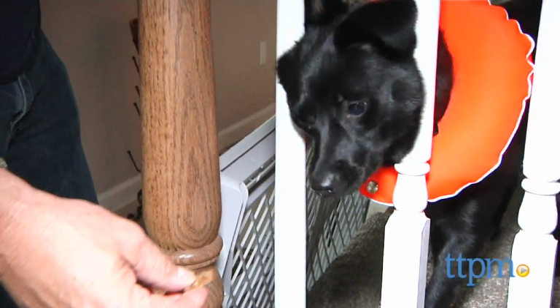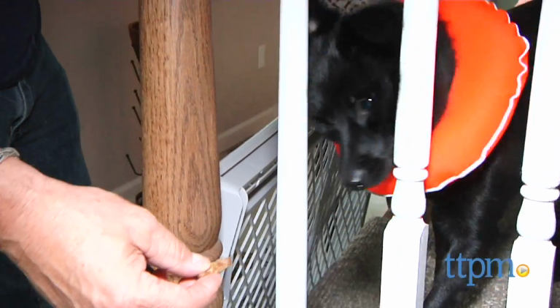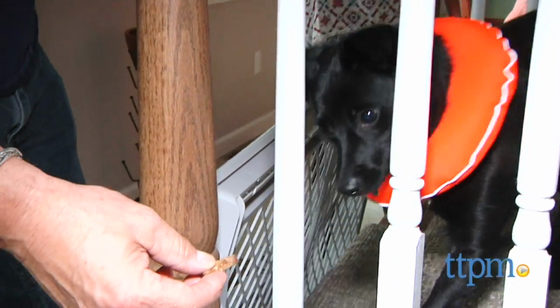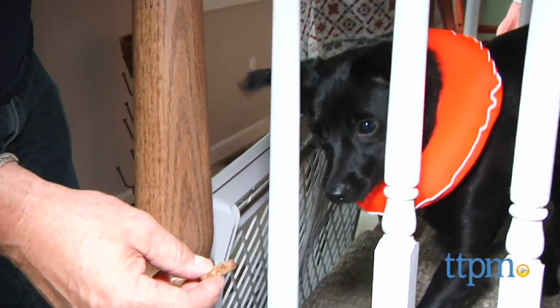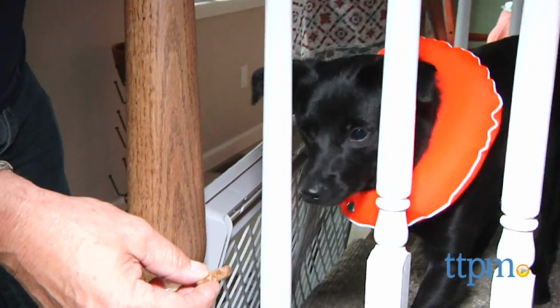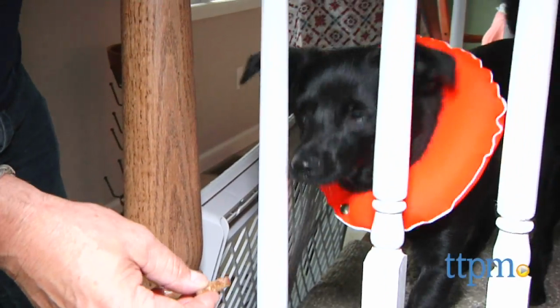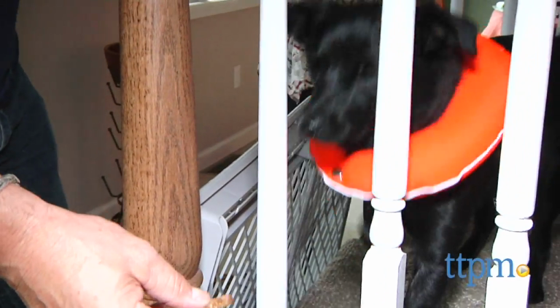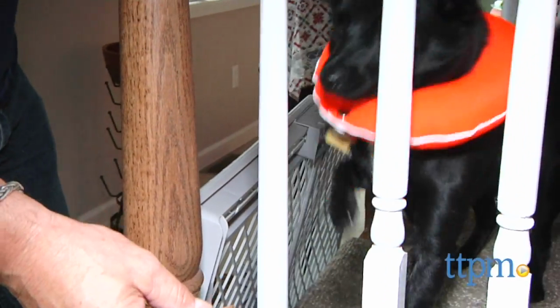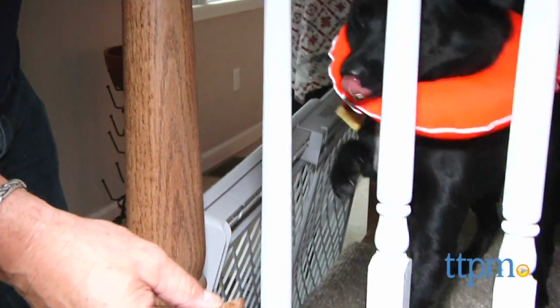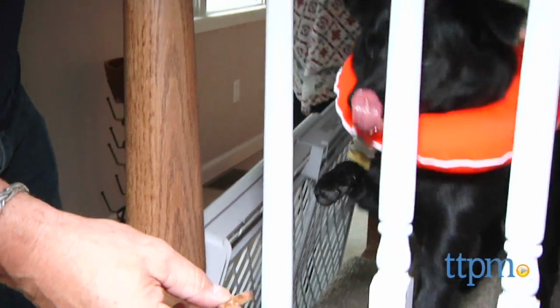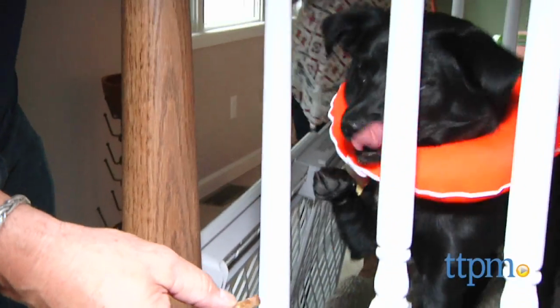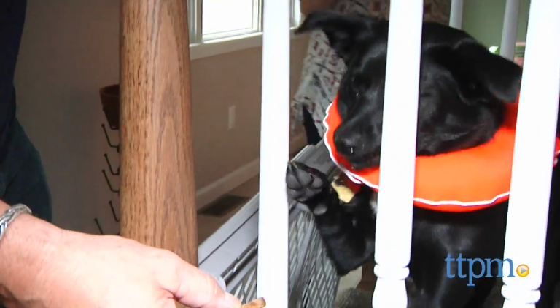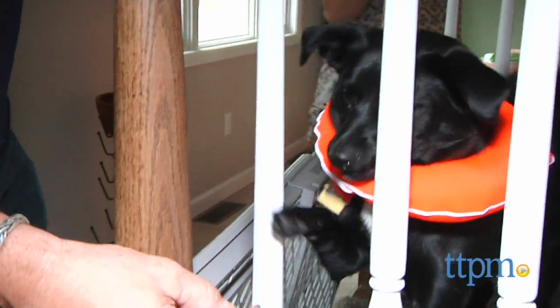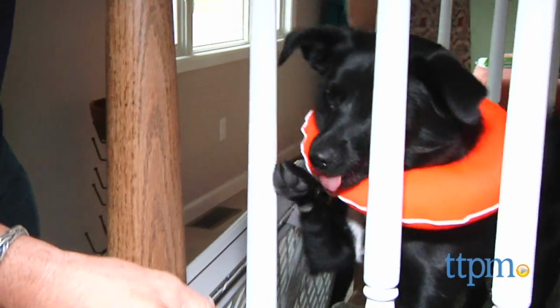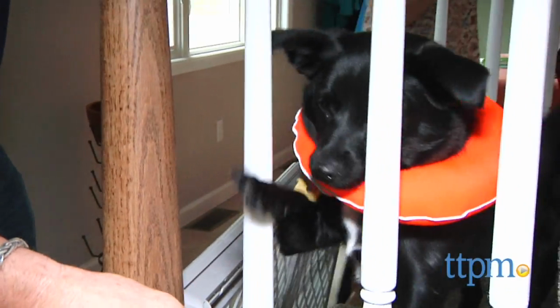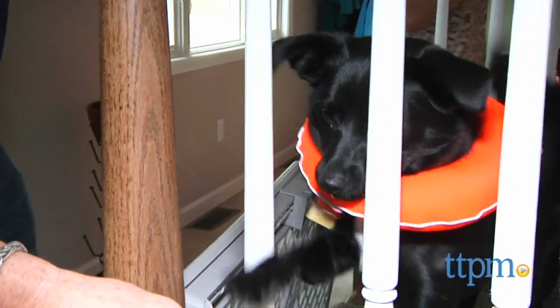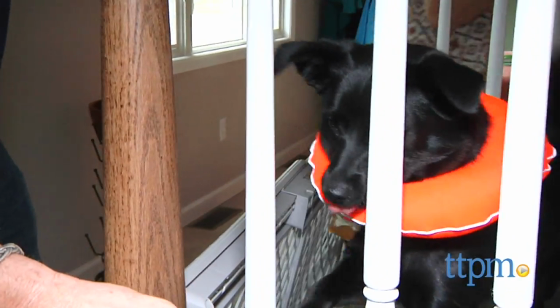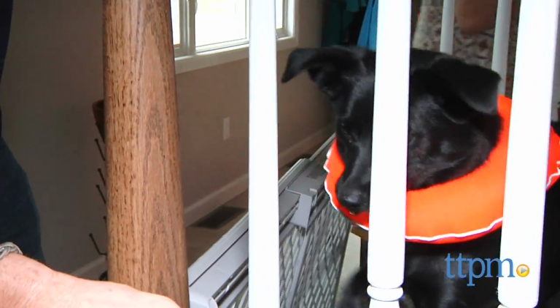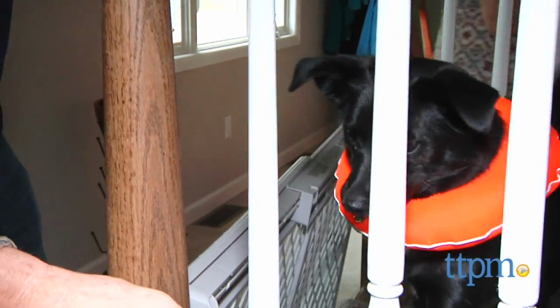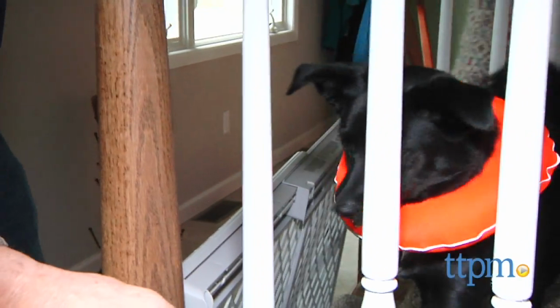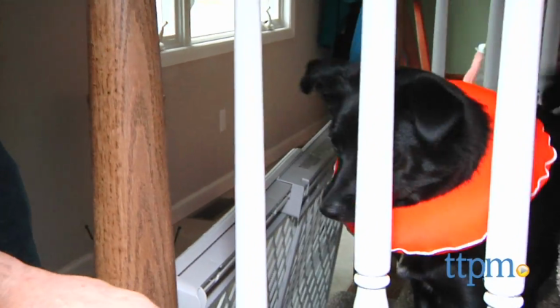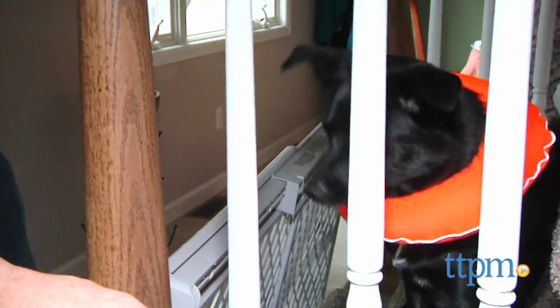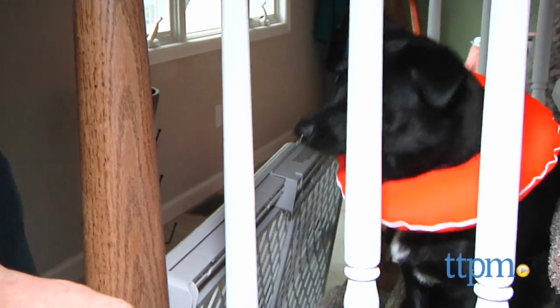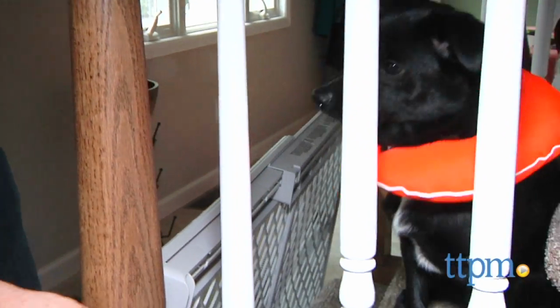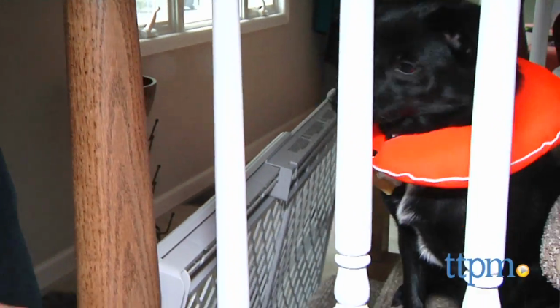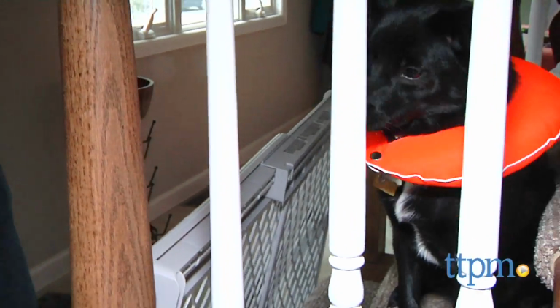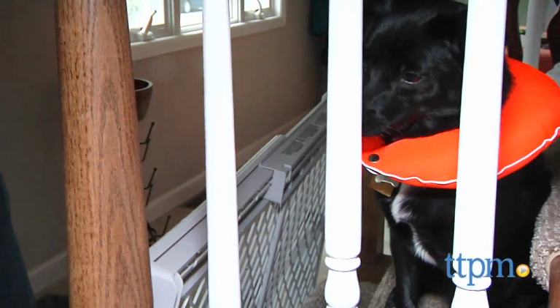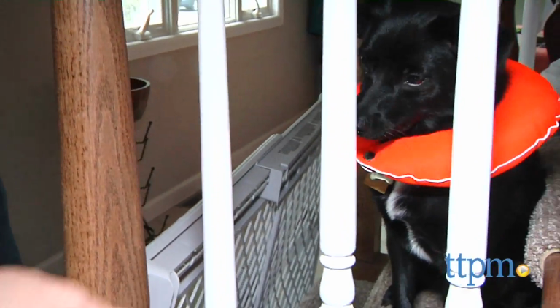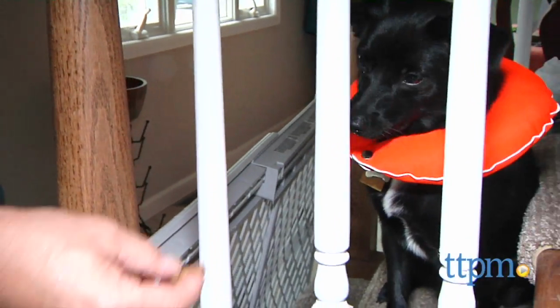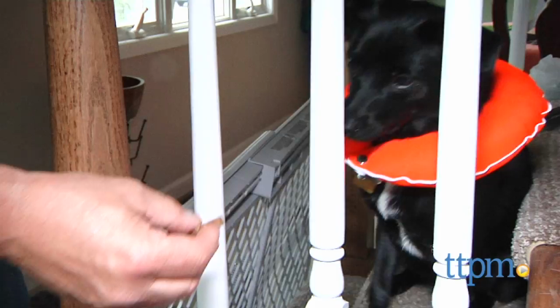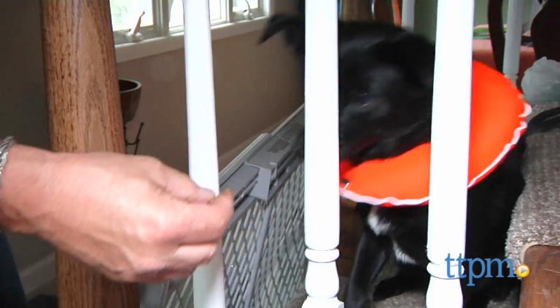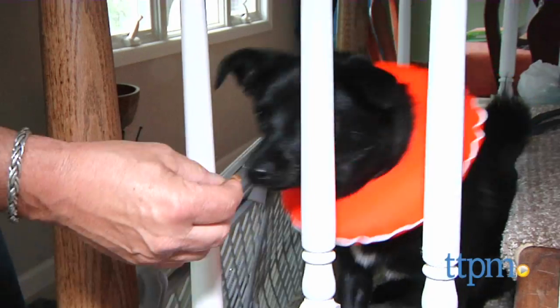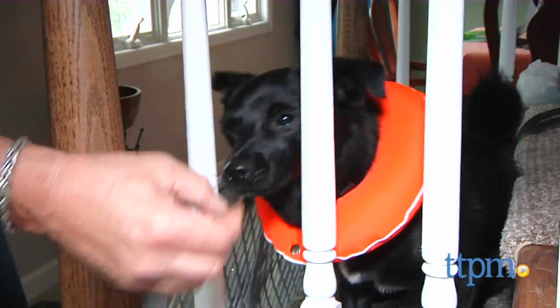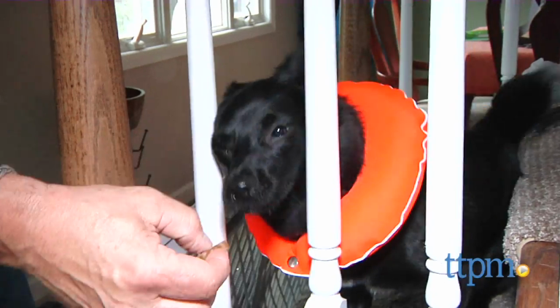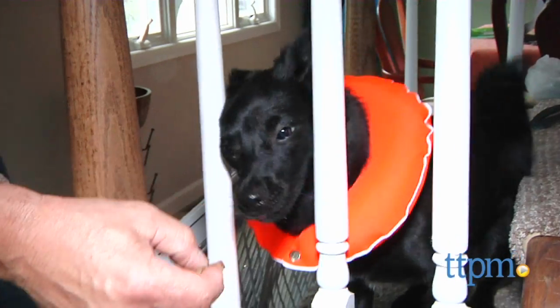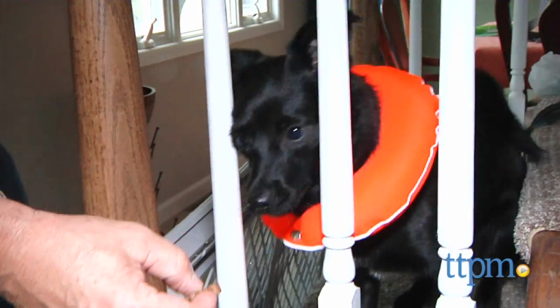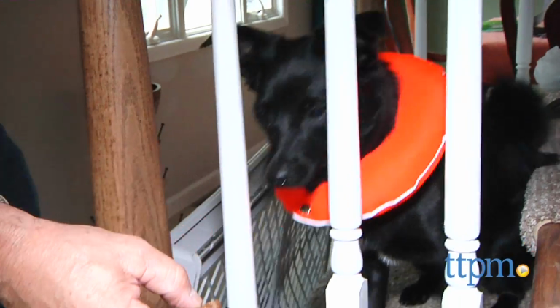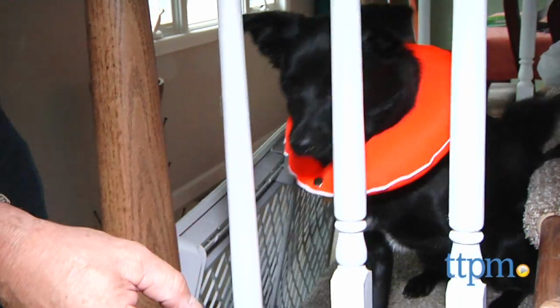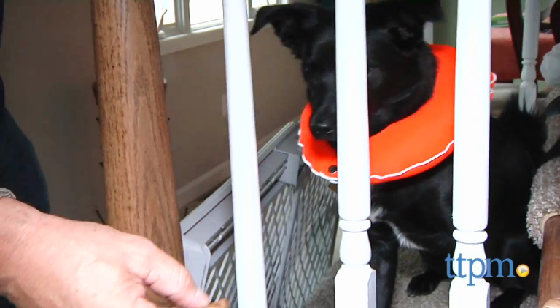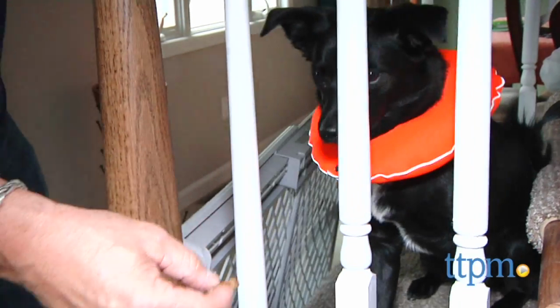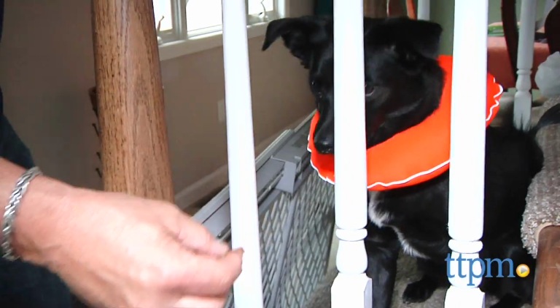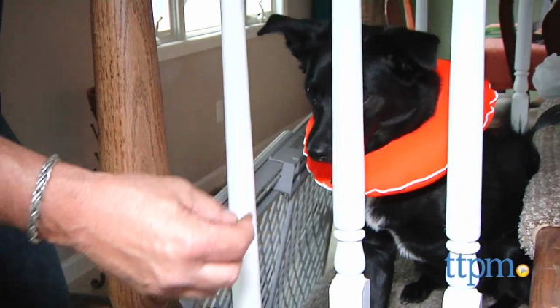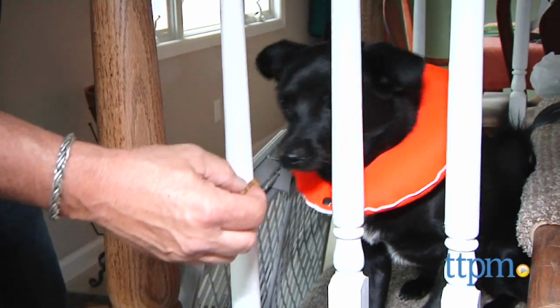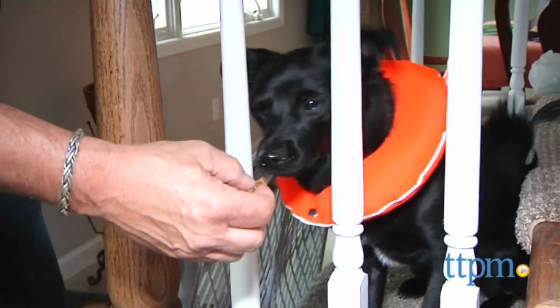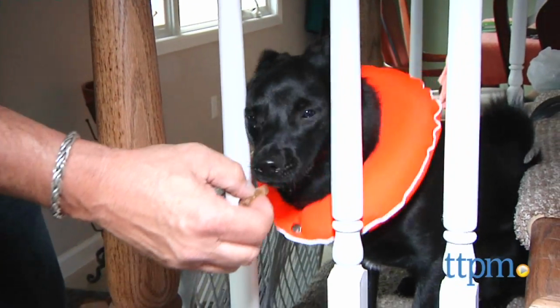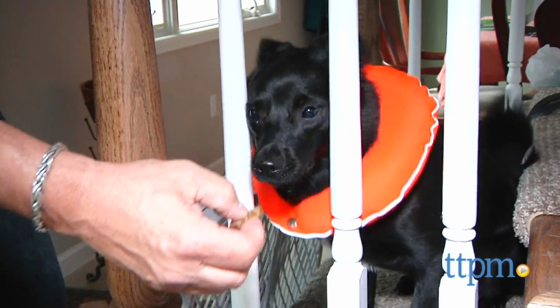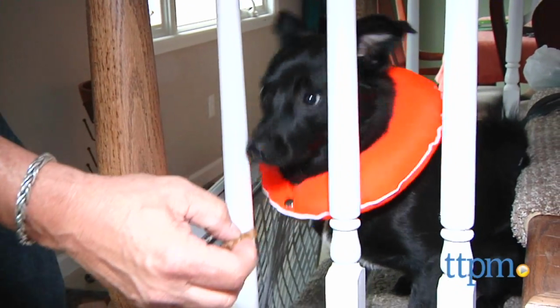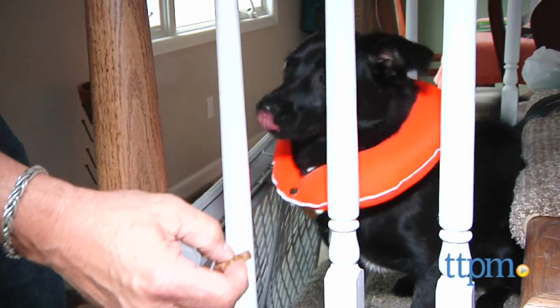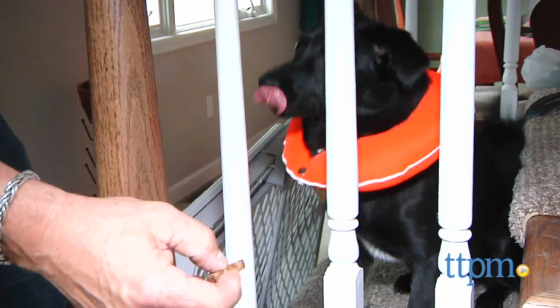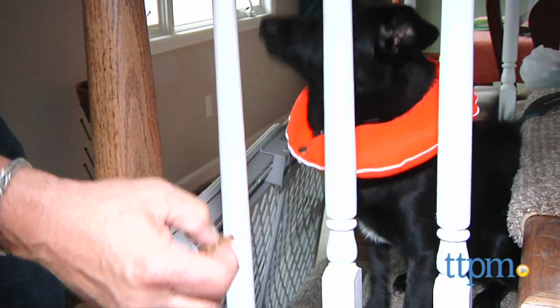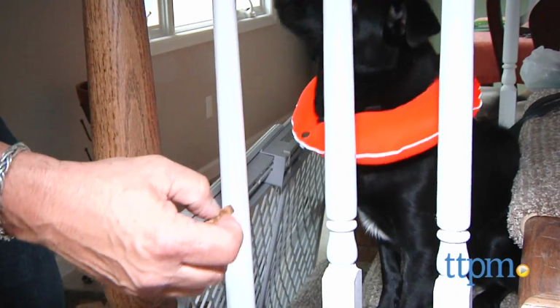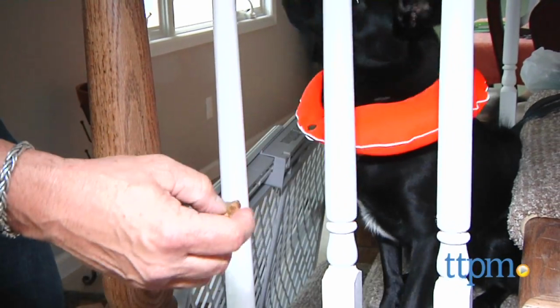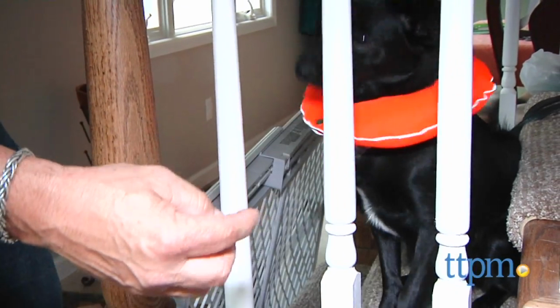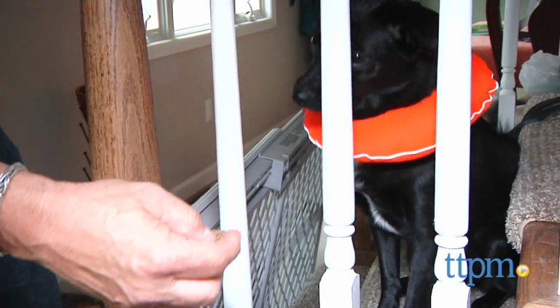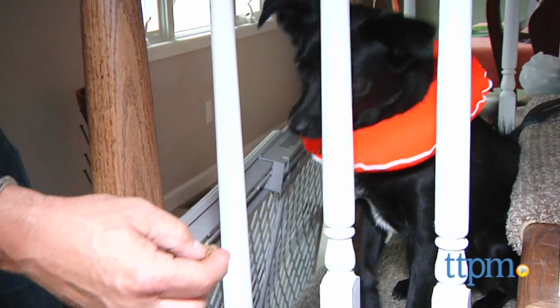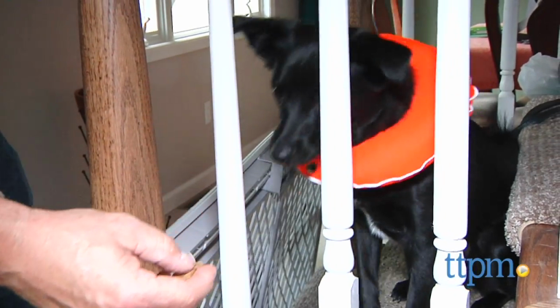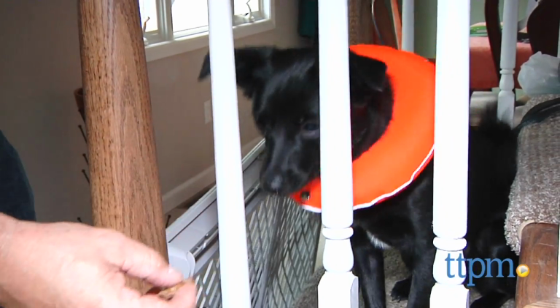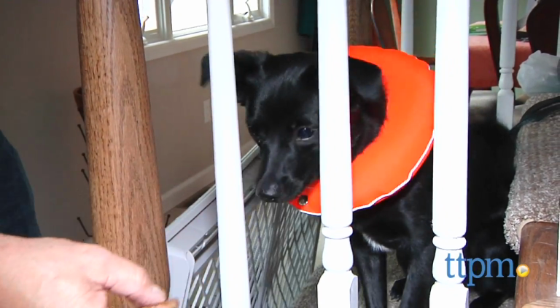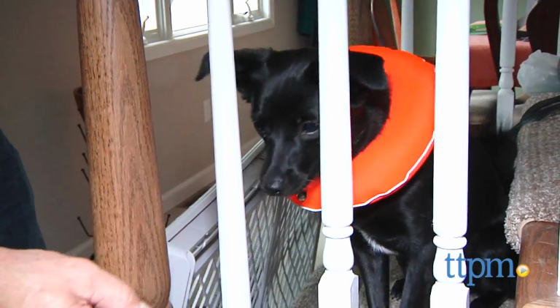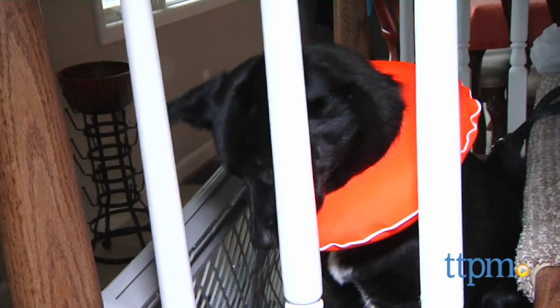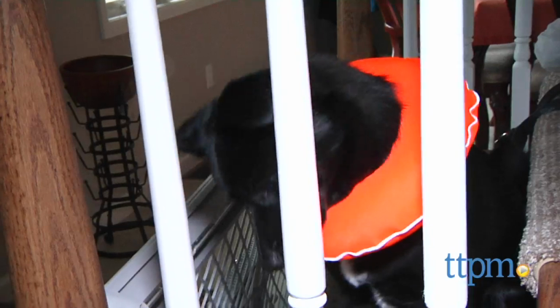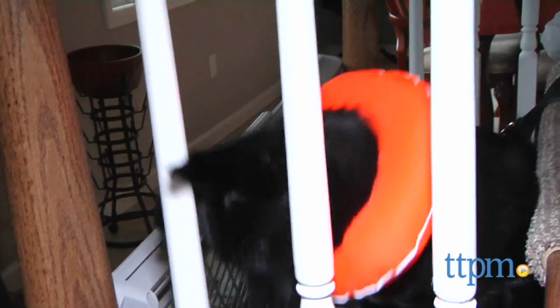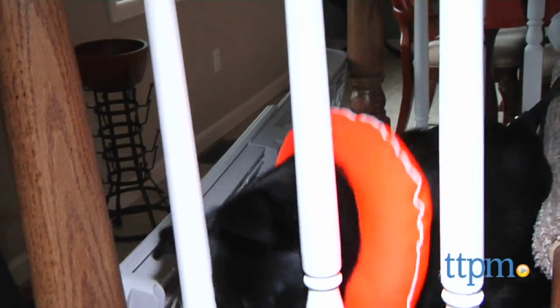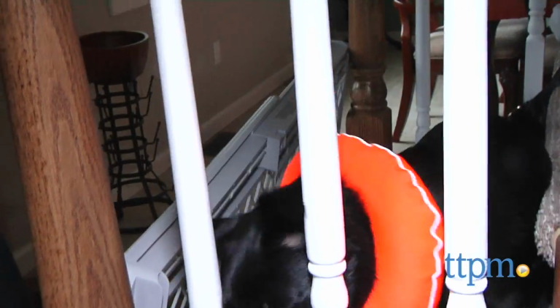In fact, Puppy Bumpers were invented by Ann Price to help keep her Maltese Daisy from getting through a baby gate.